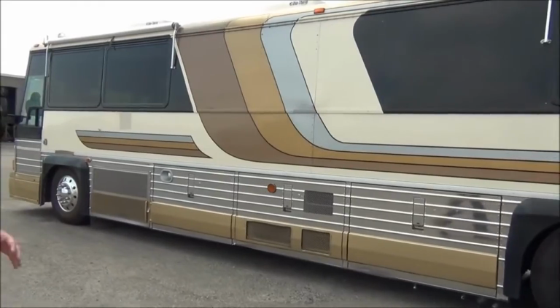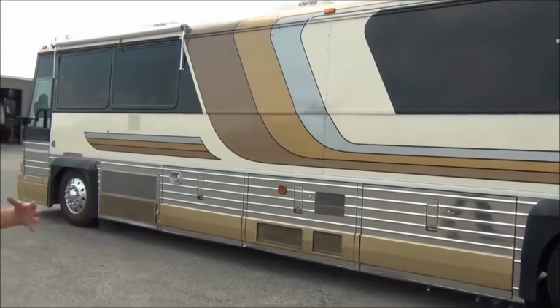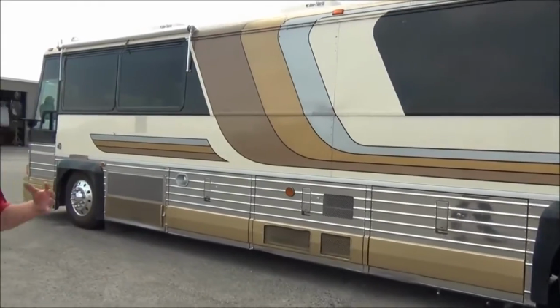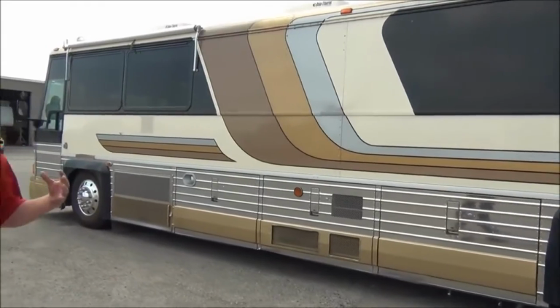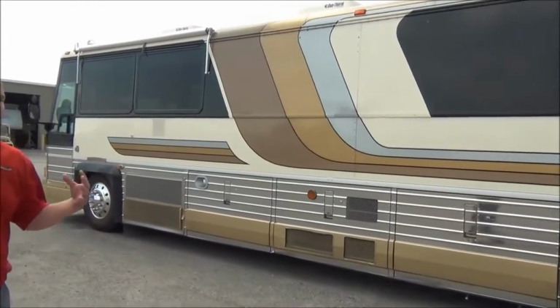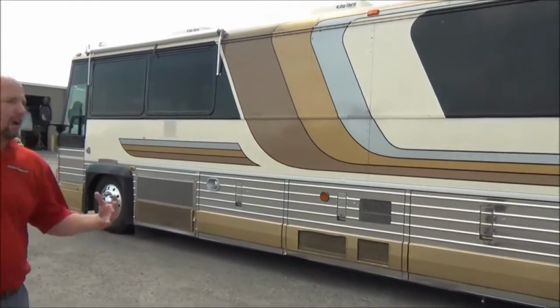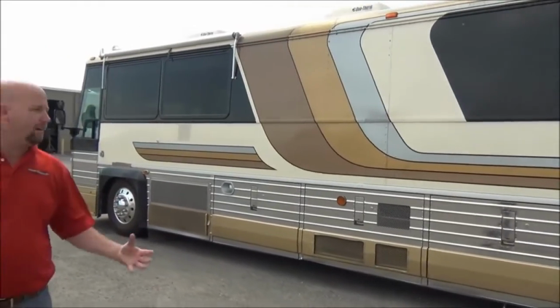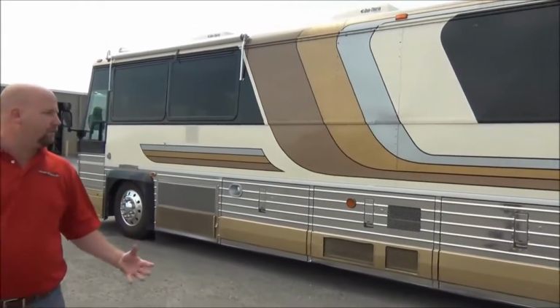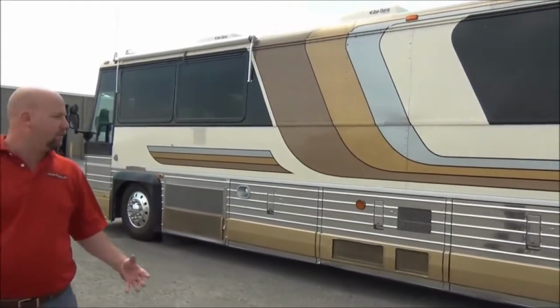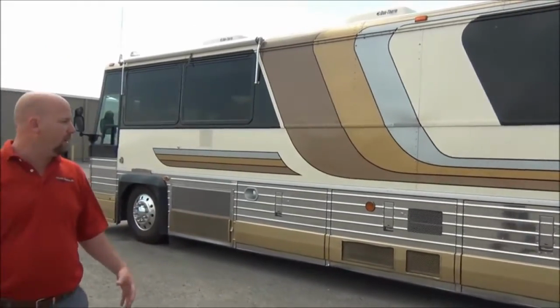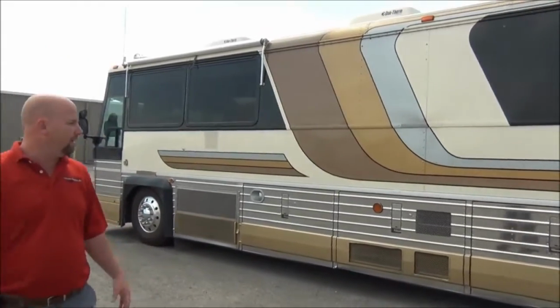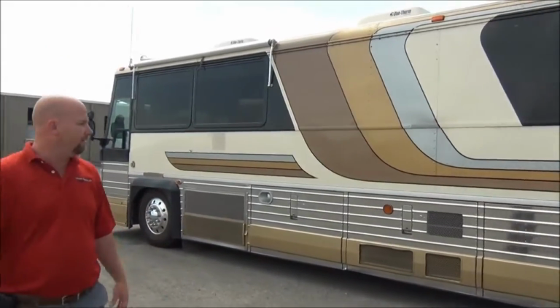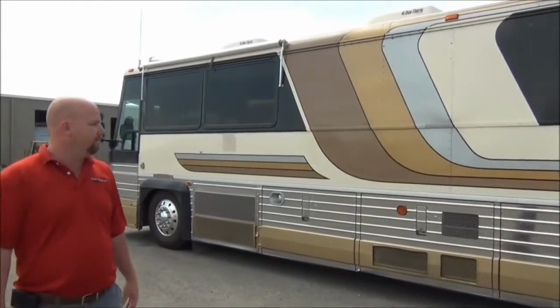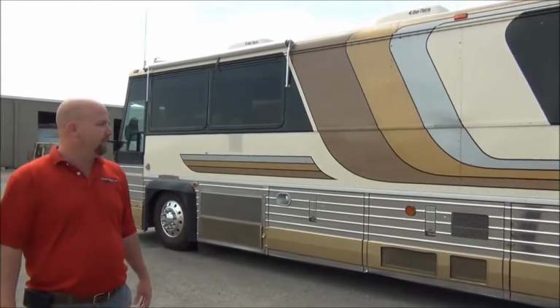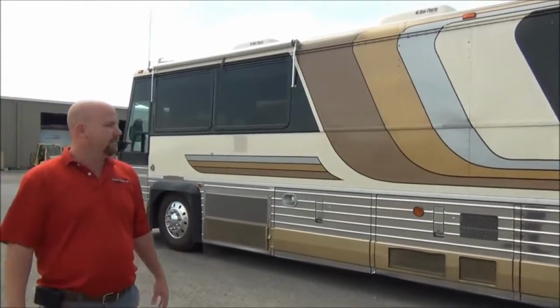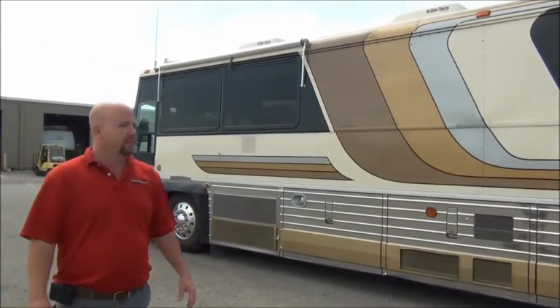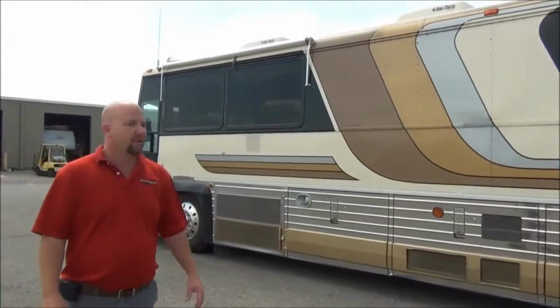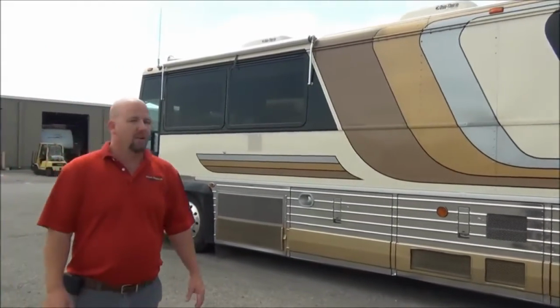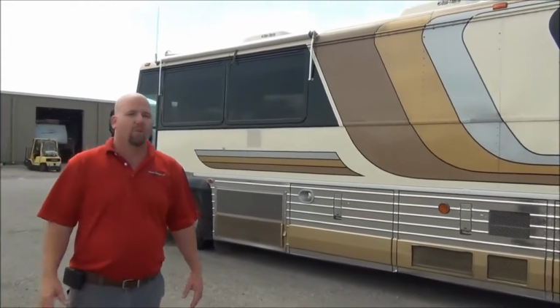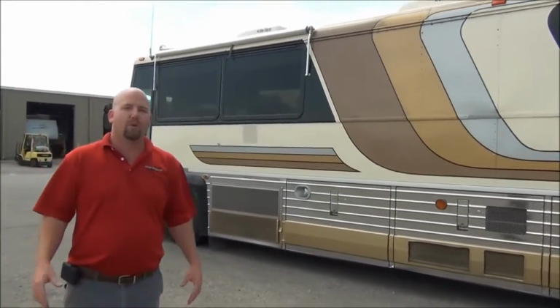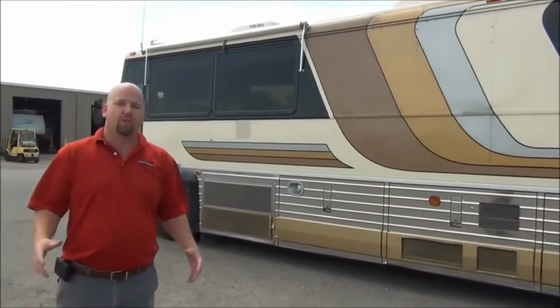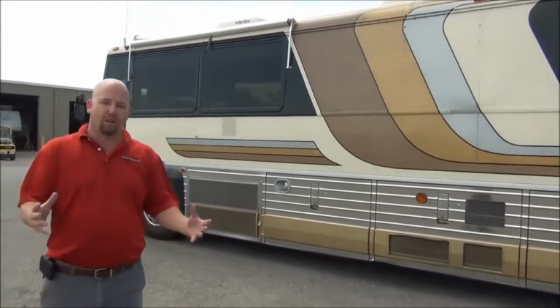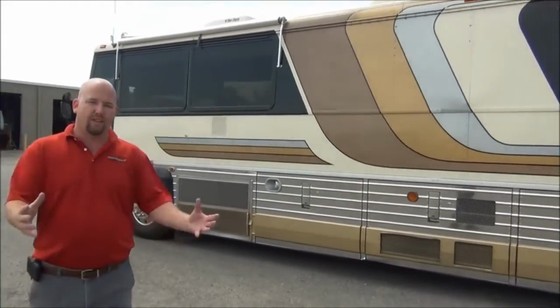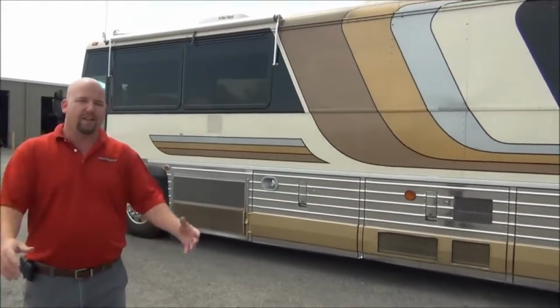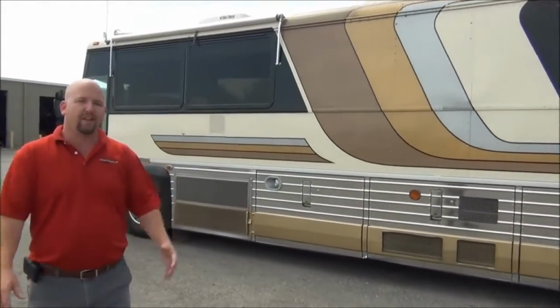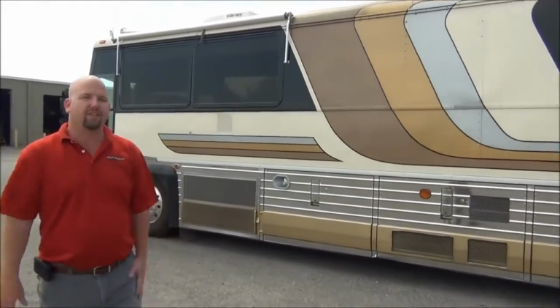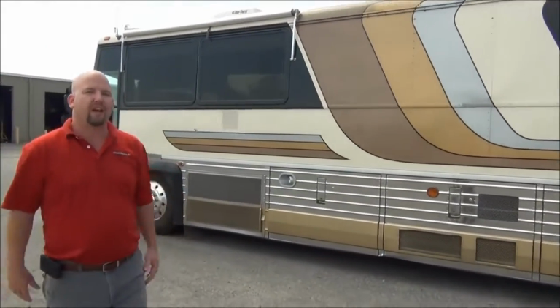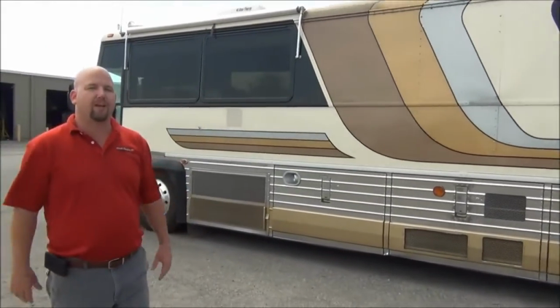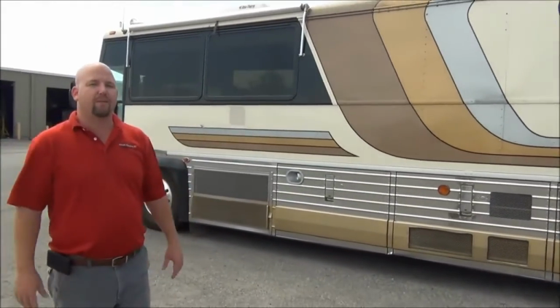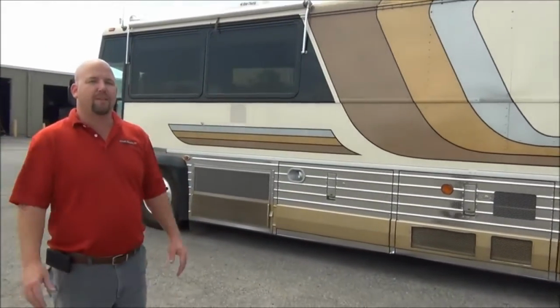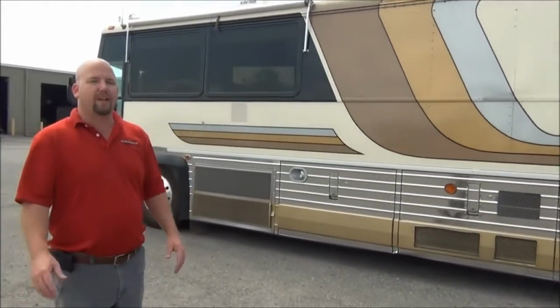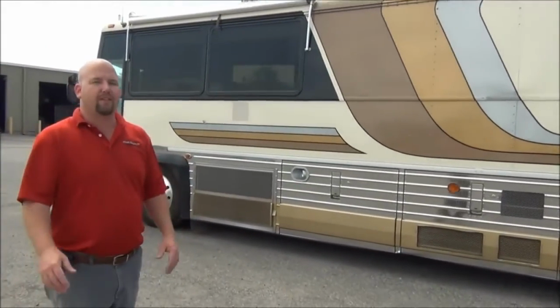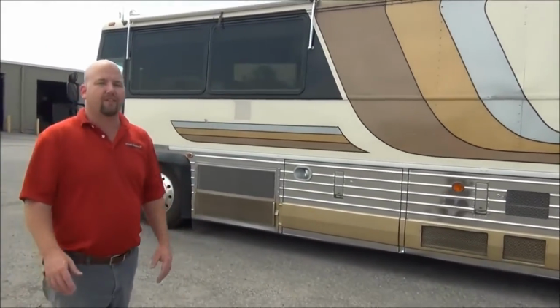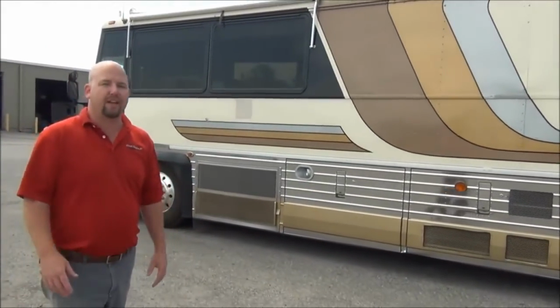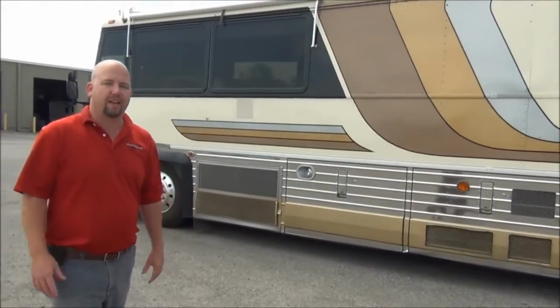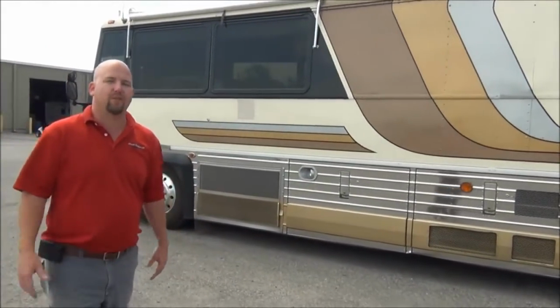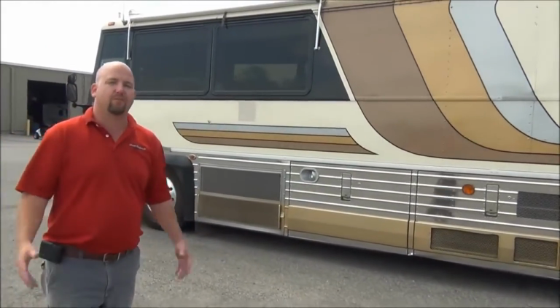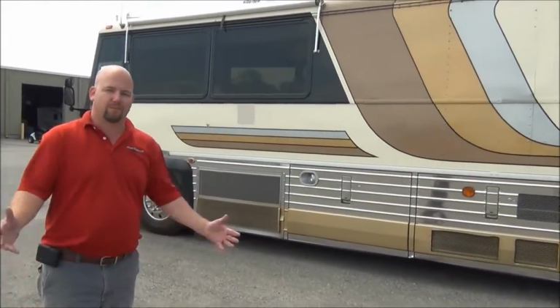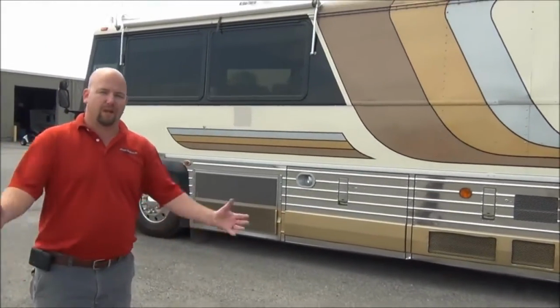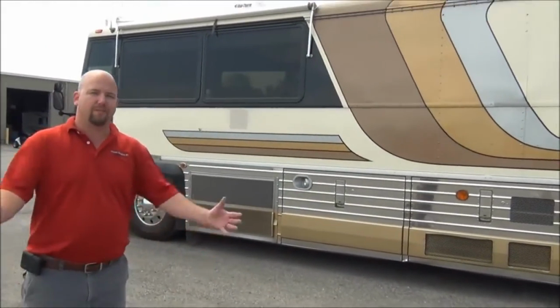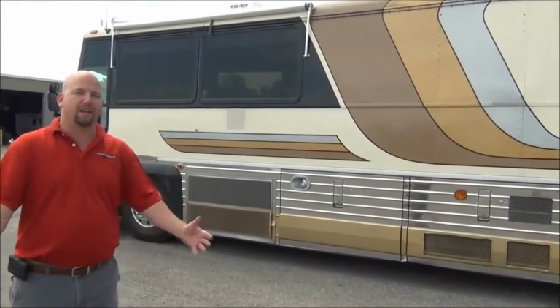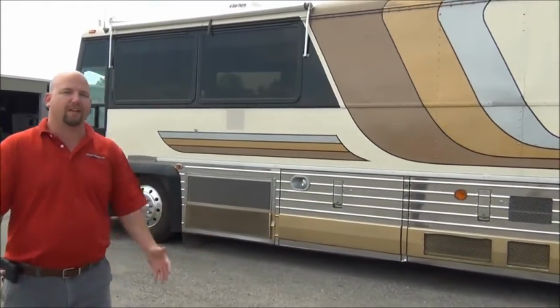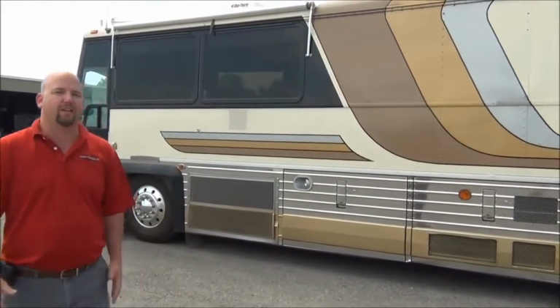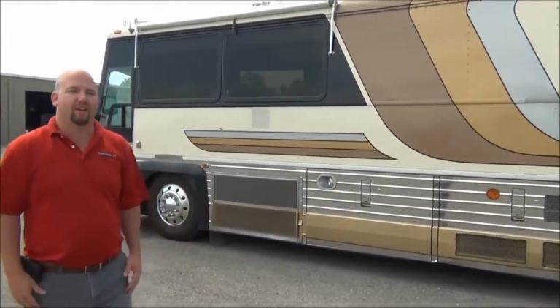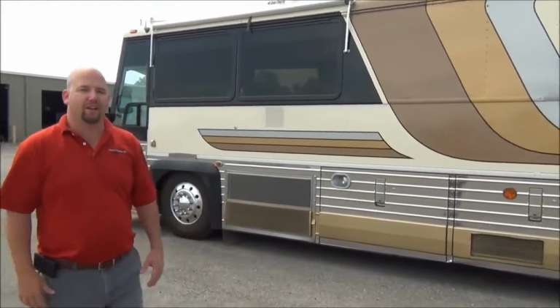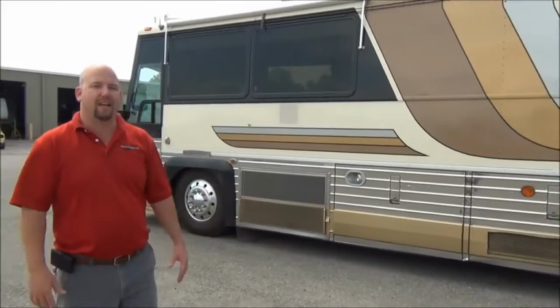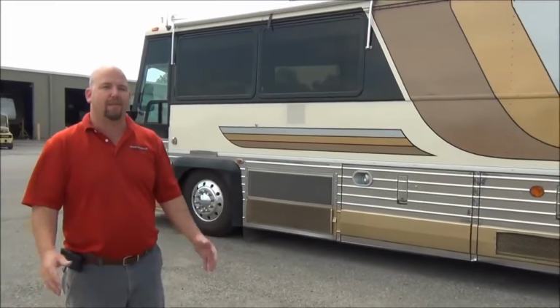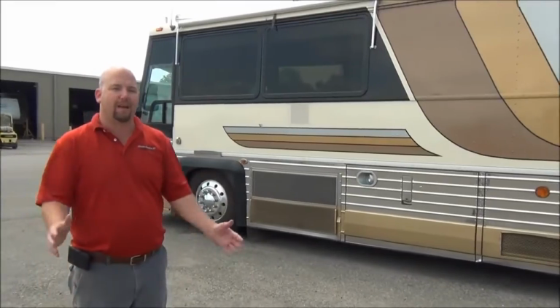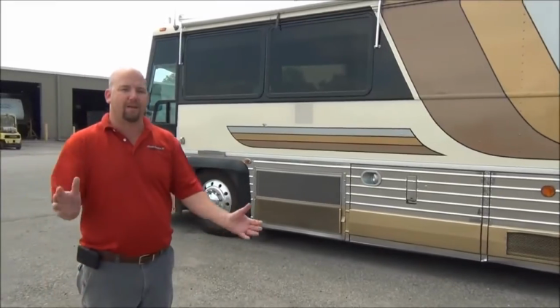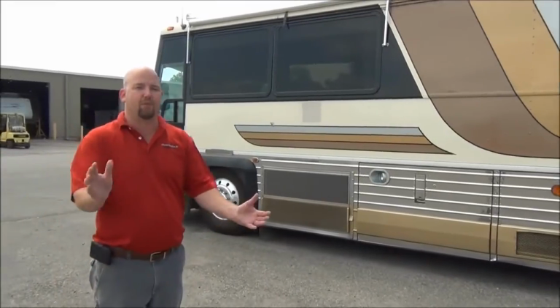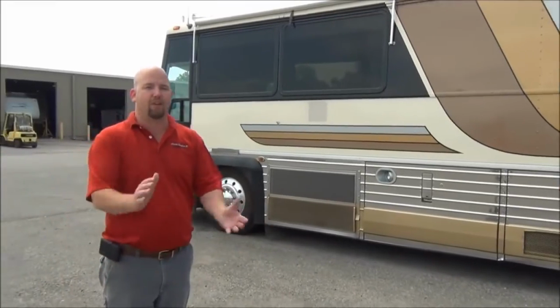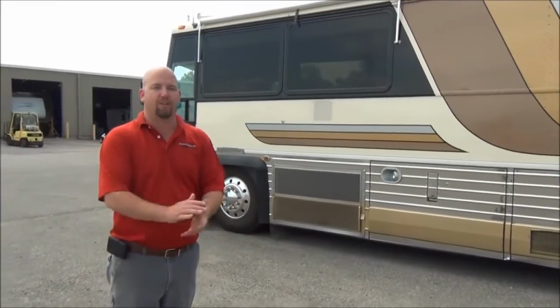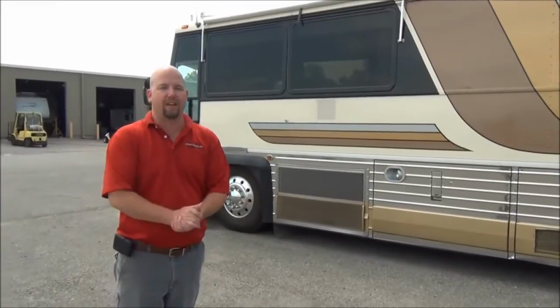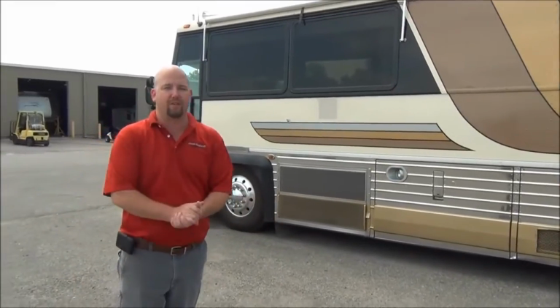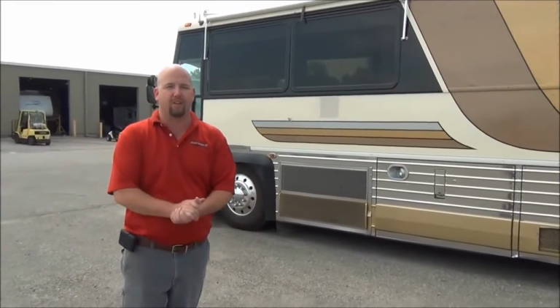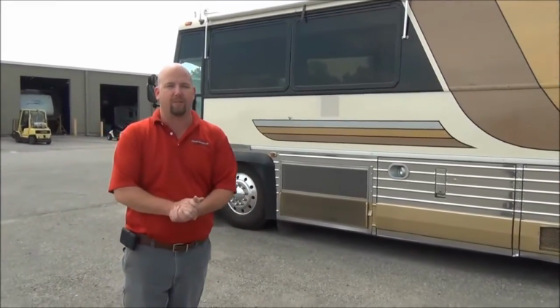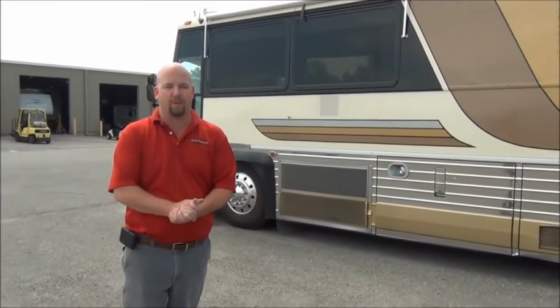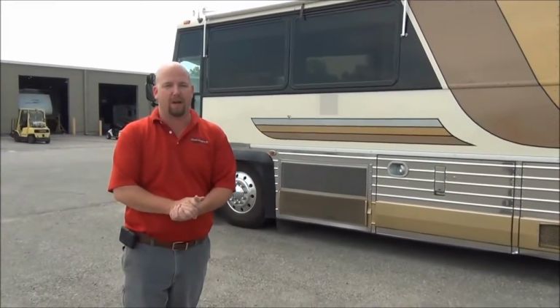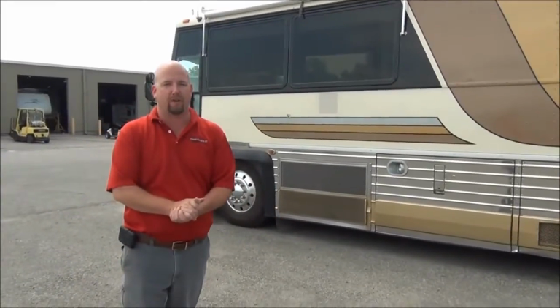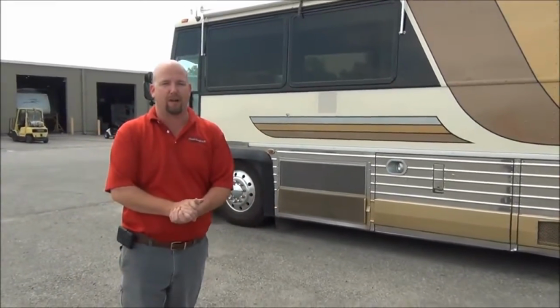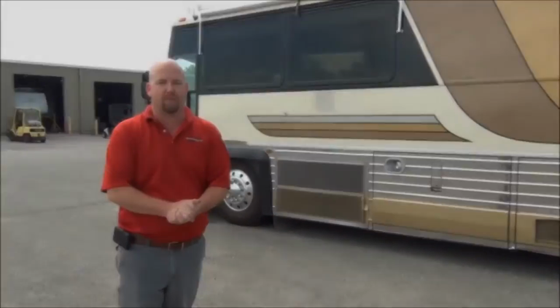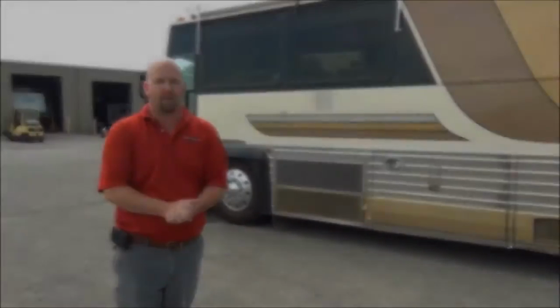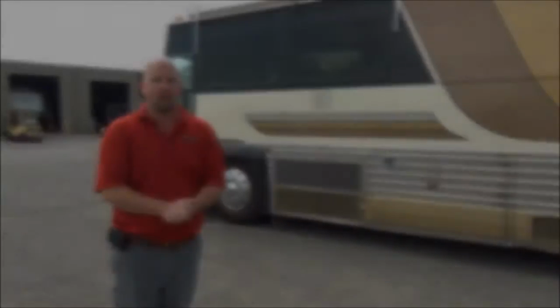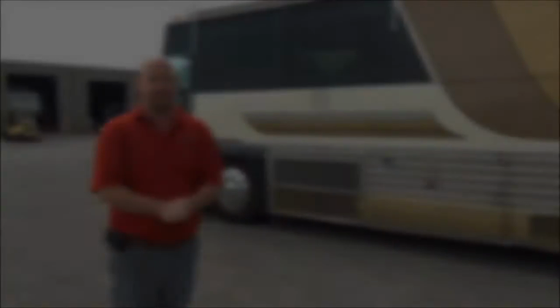This coach drives good. We'll show you the inside with the next video — come take a look. My name is Chris Anderson, I'm with Mt. Comfort RV.